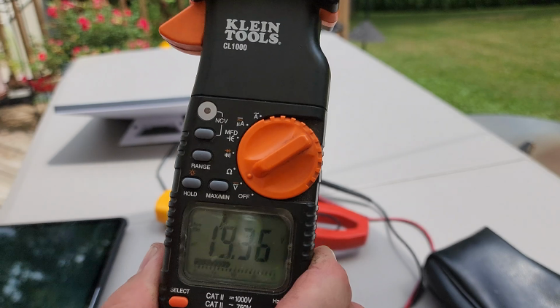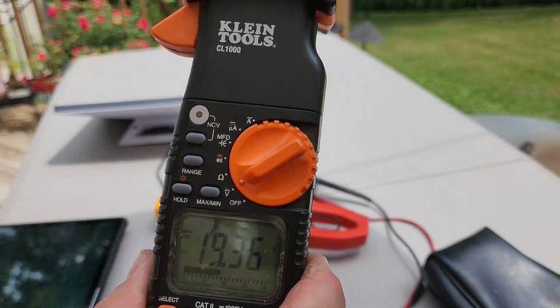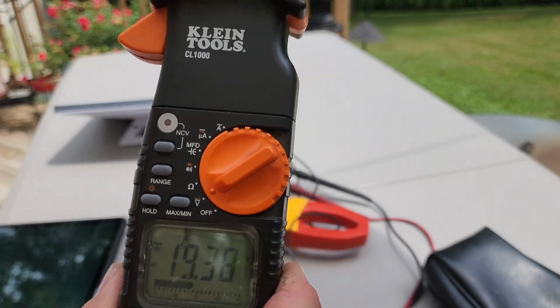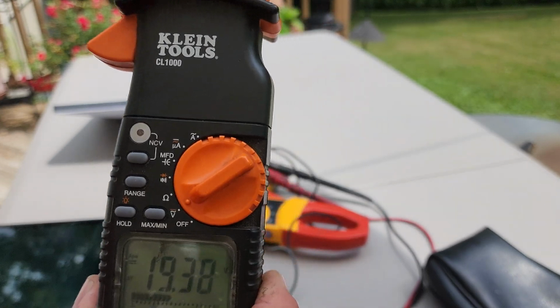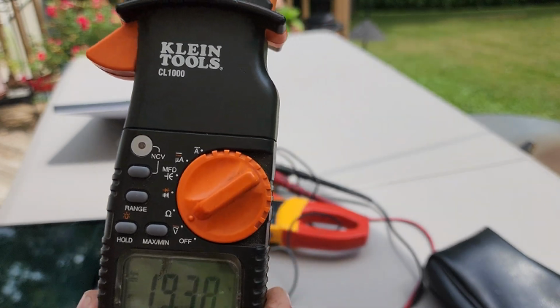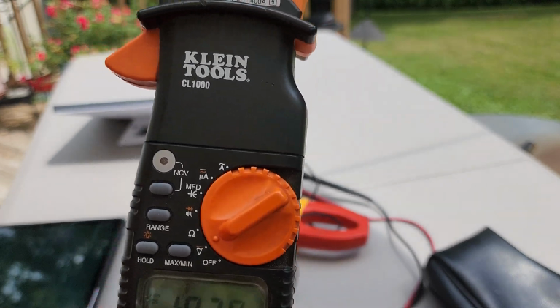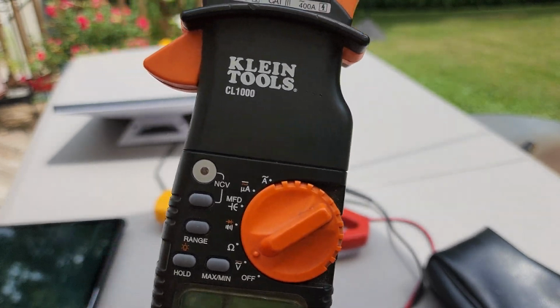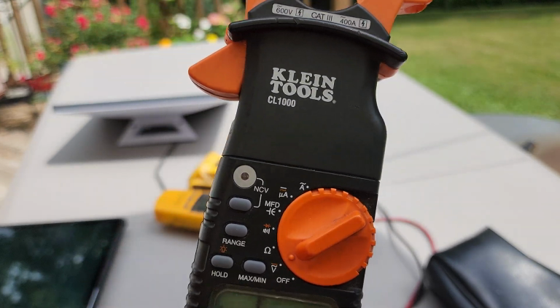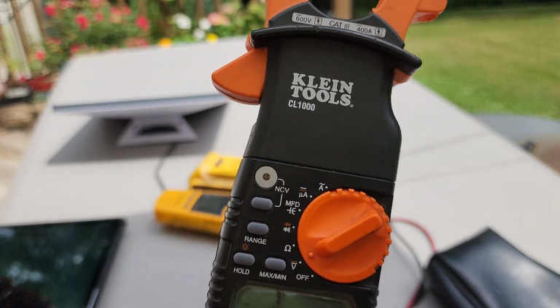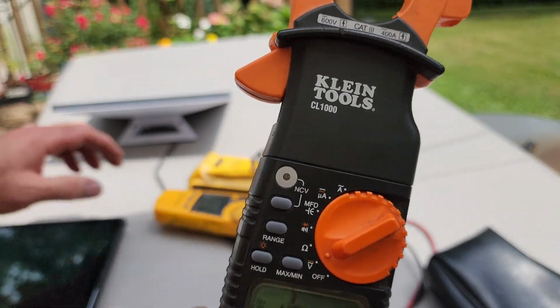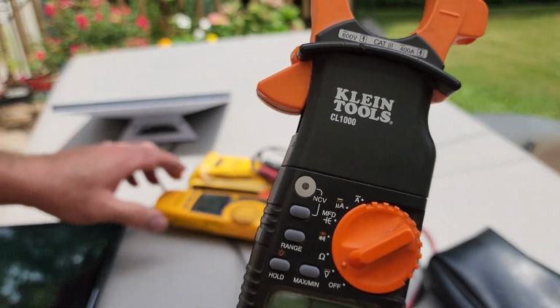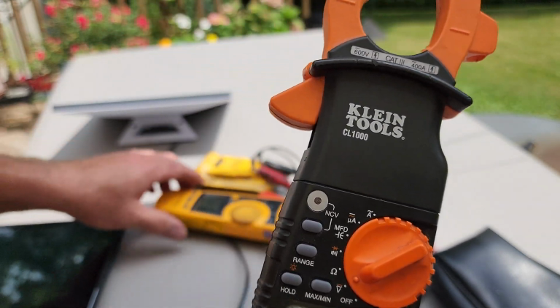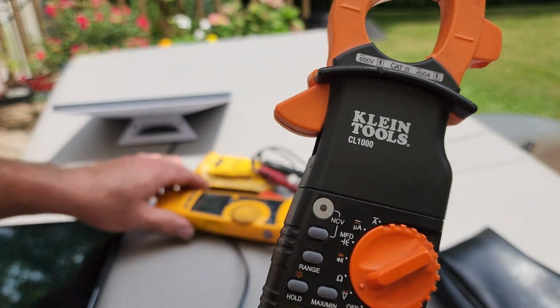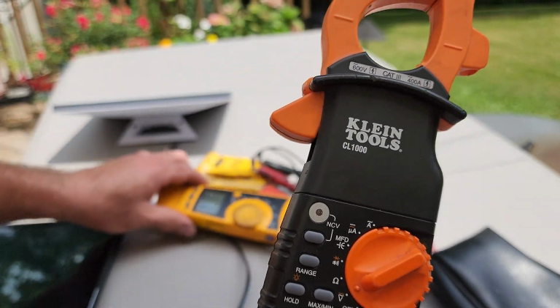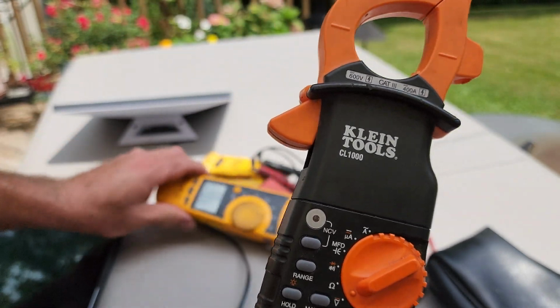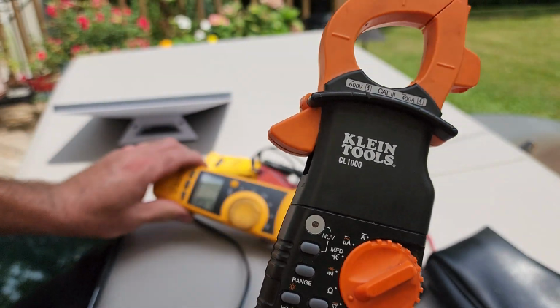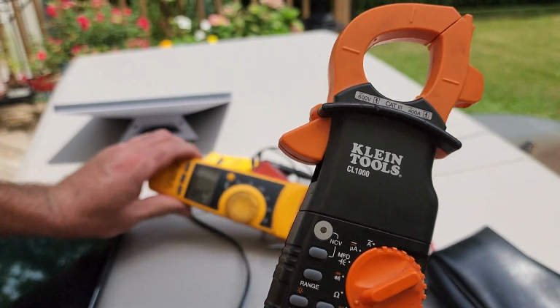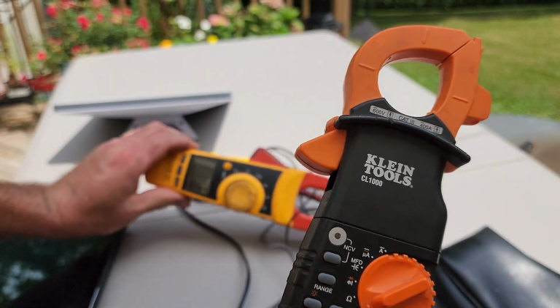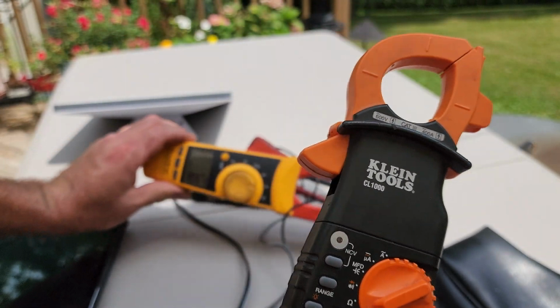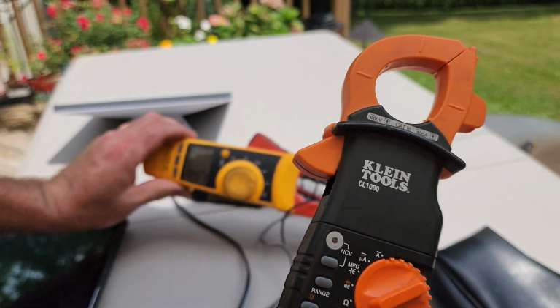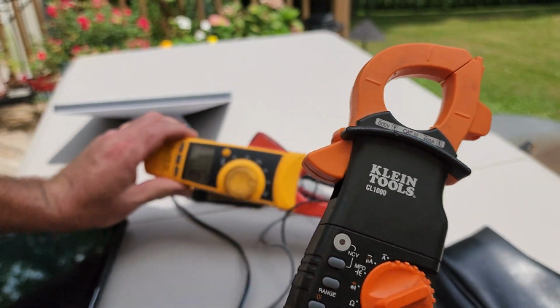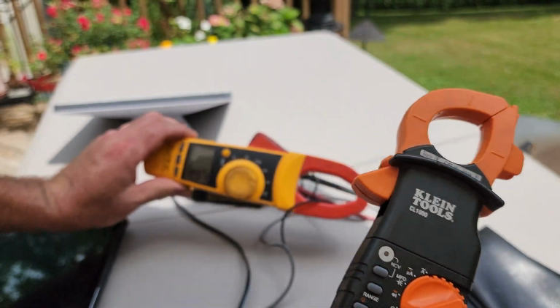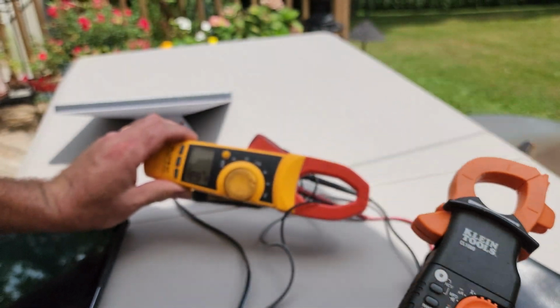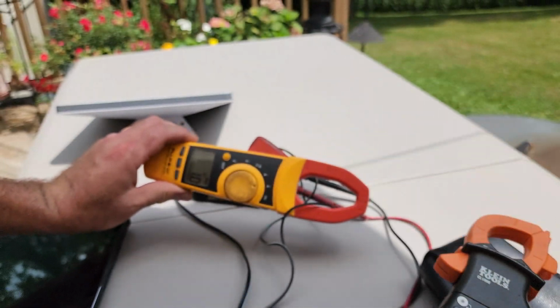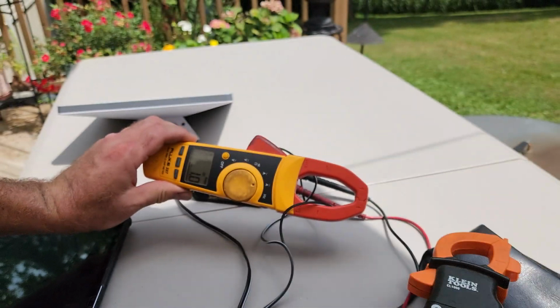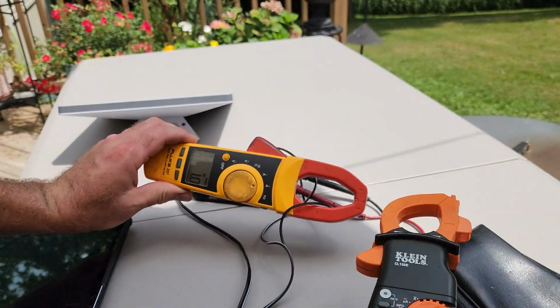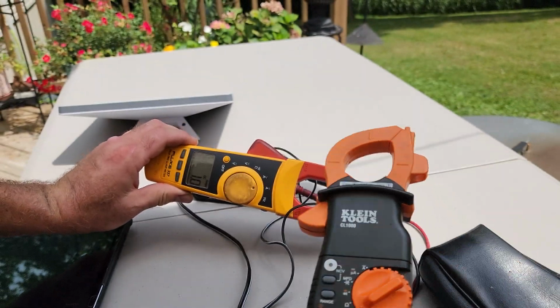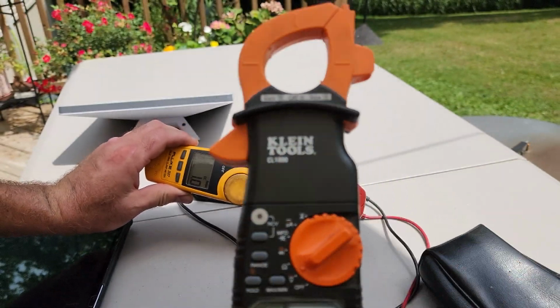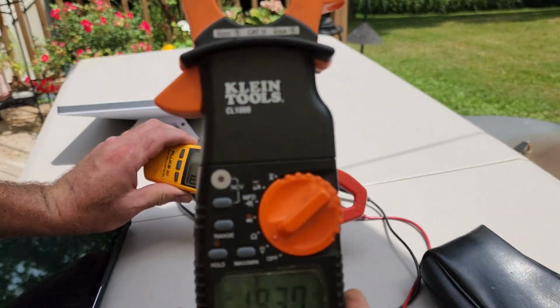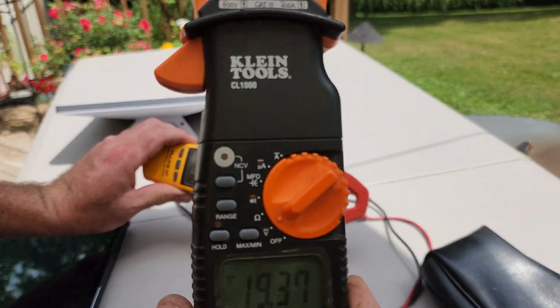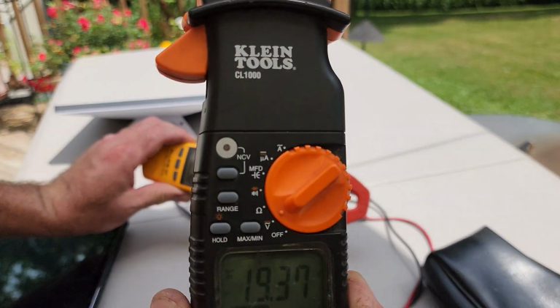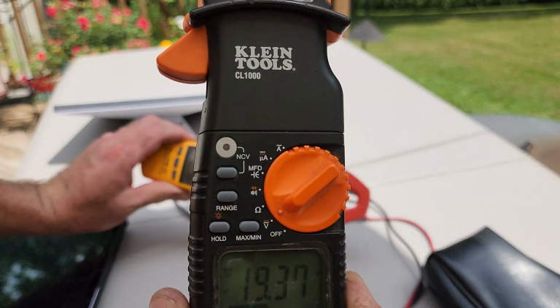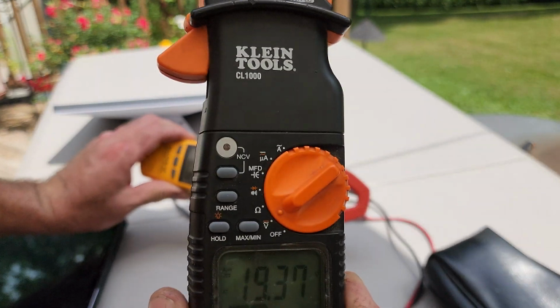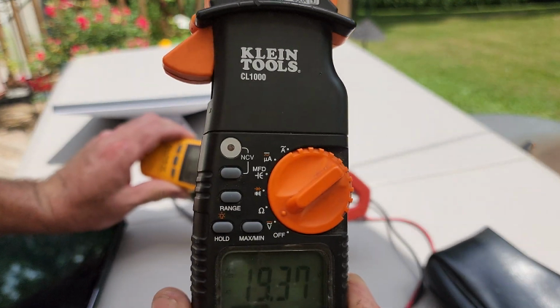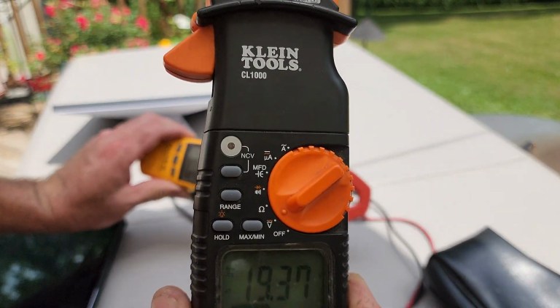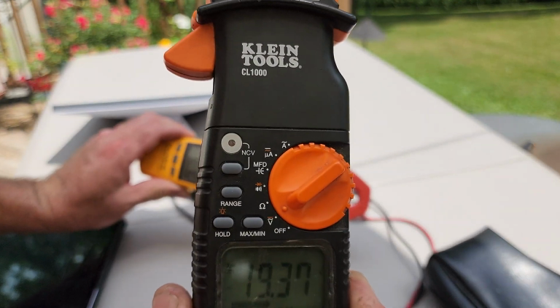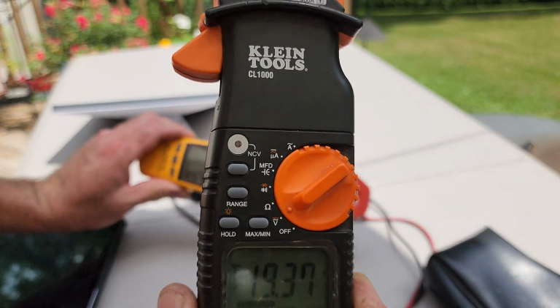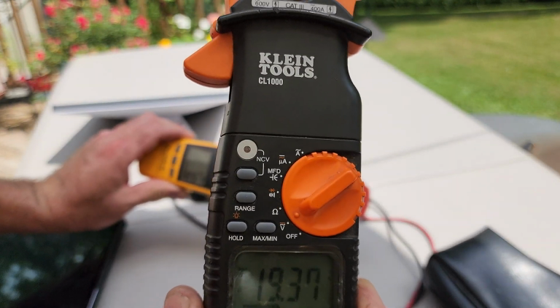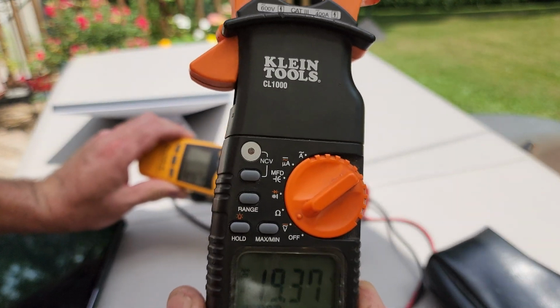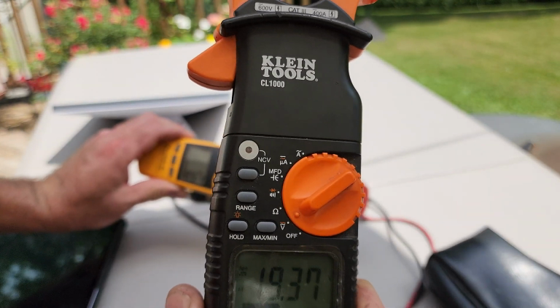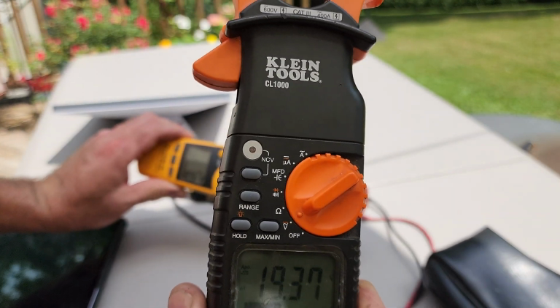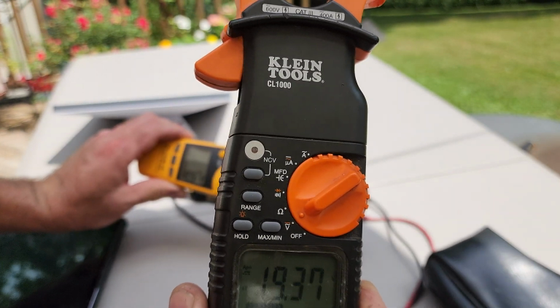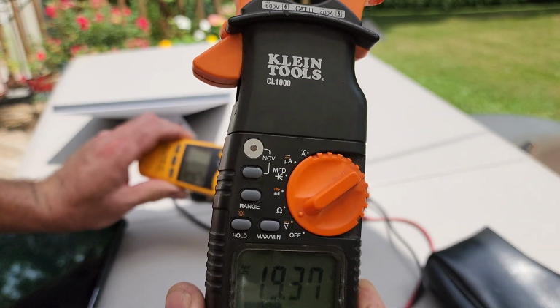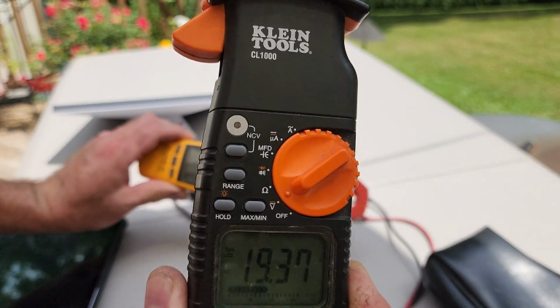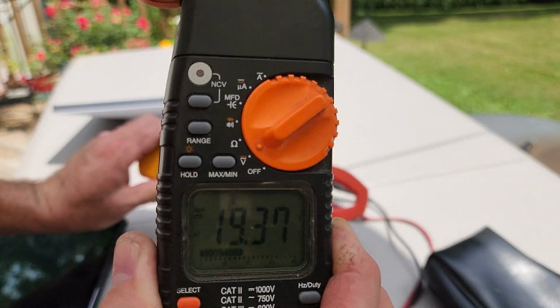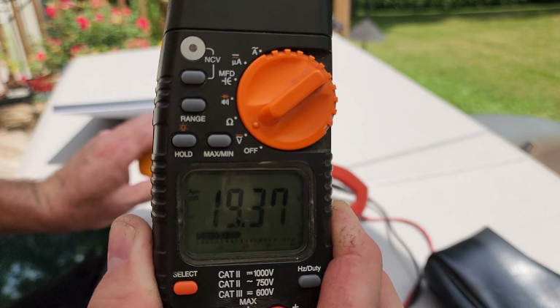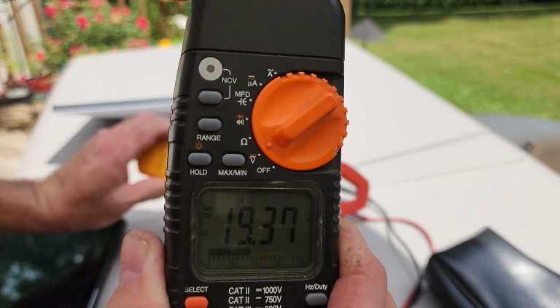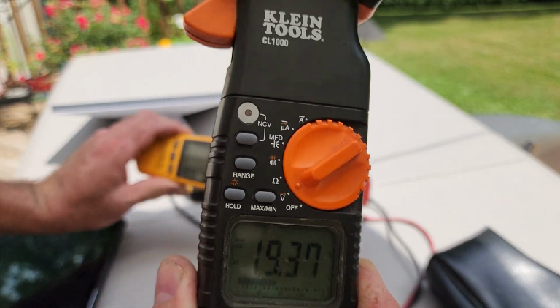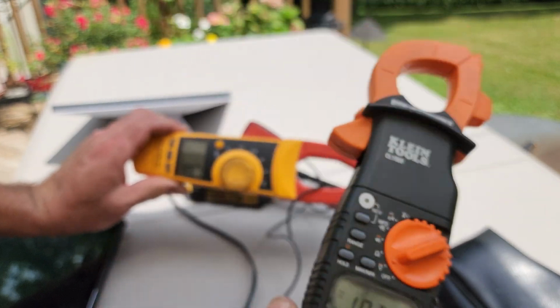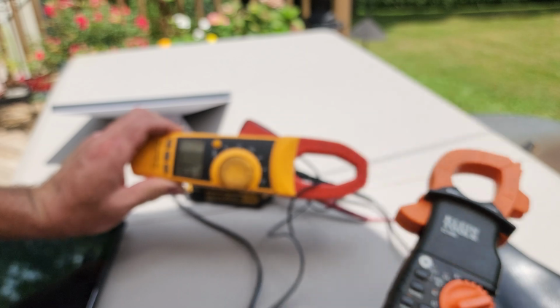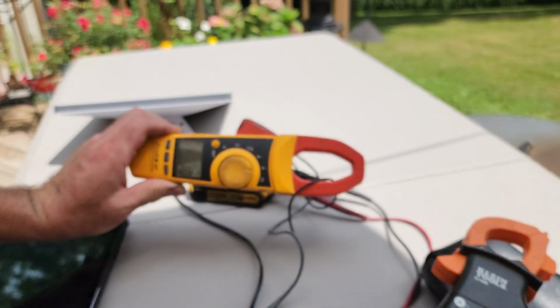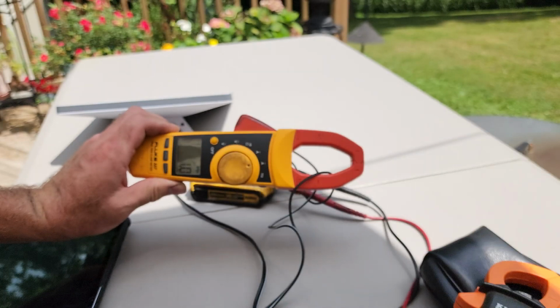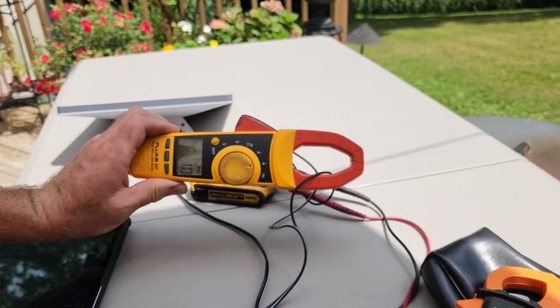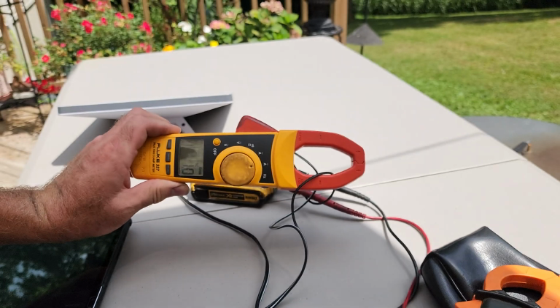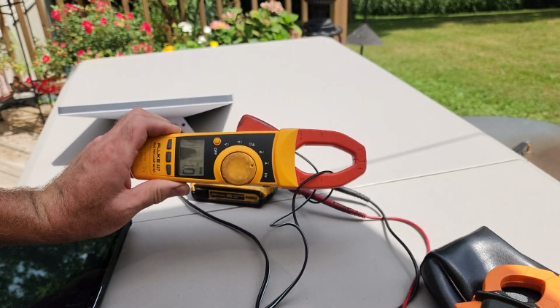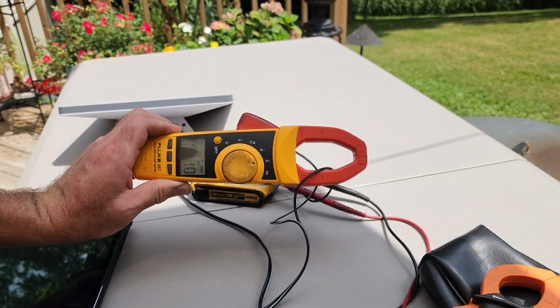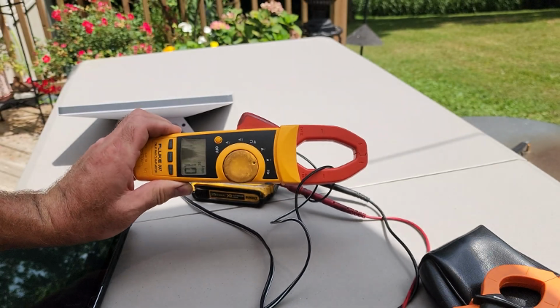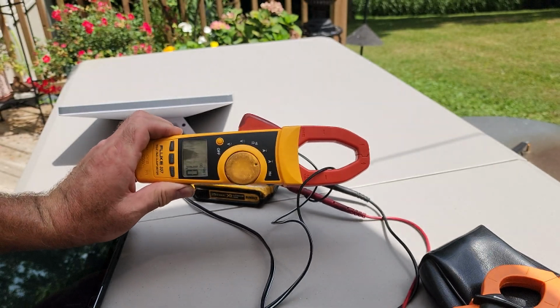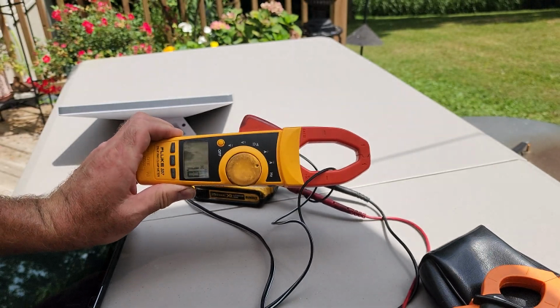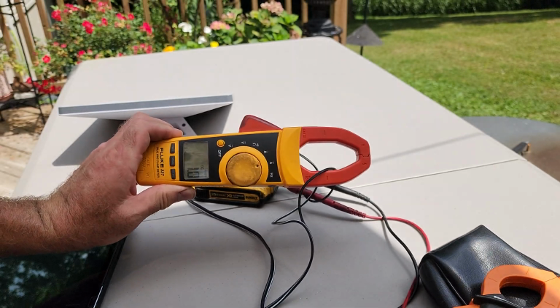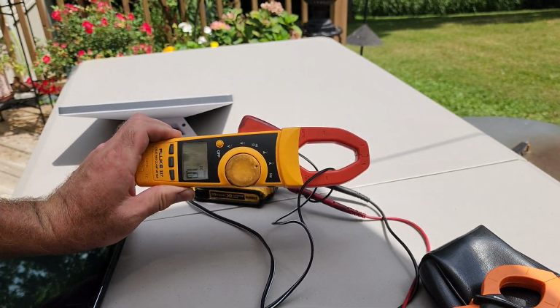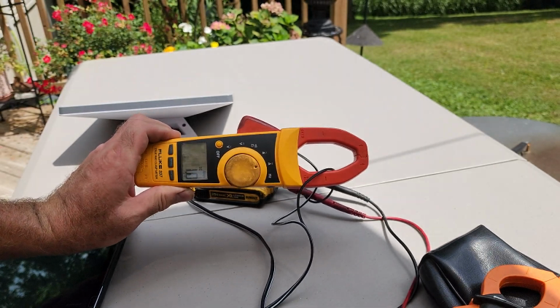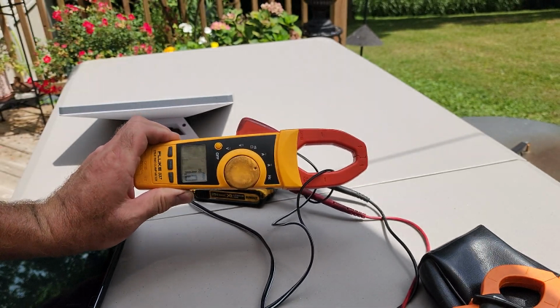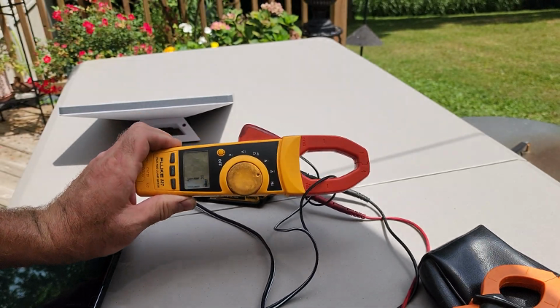So there you go — still holding at 1 amp, 19.3V, just hanging out.